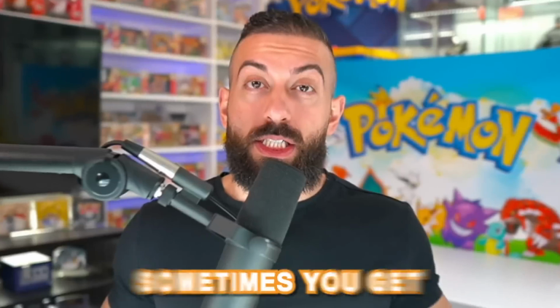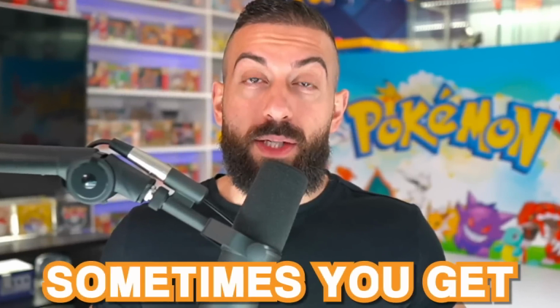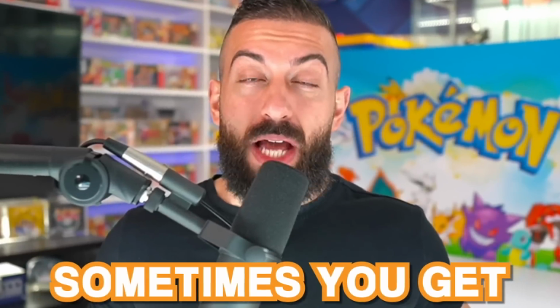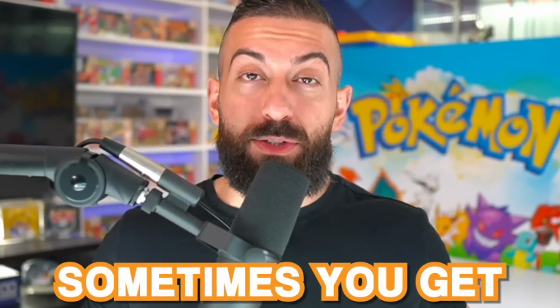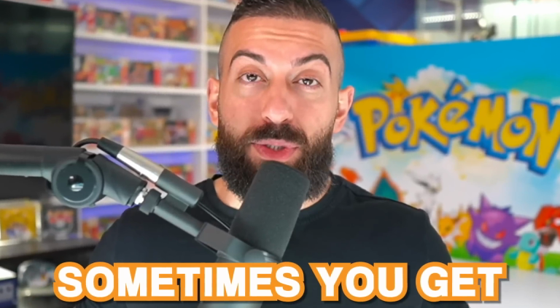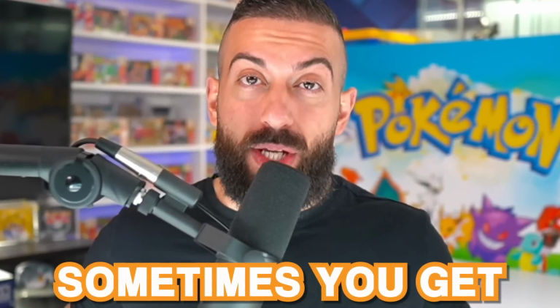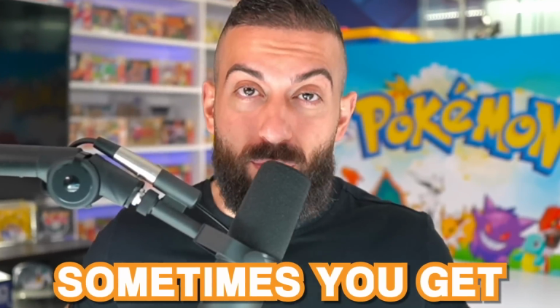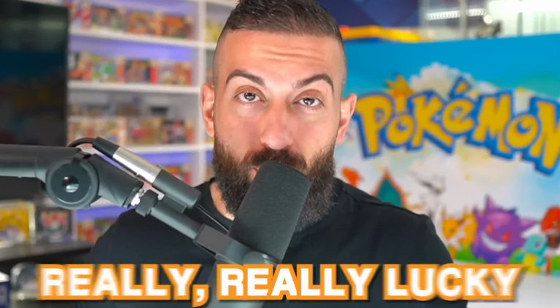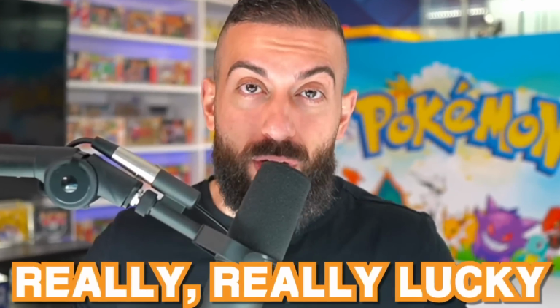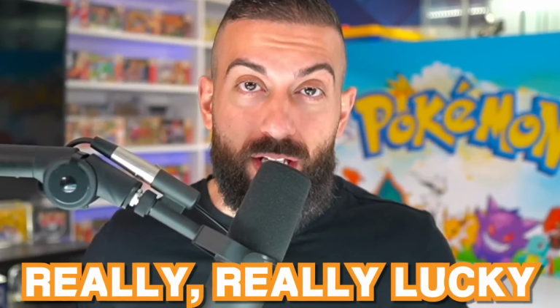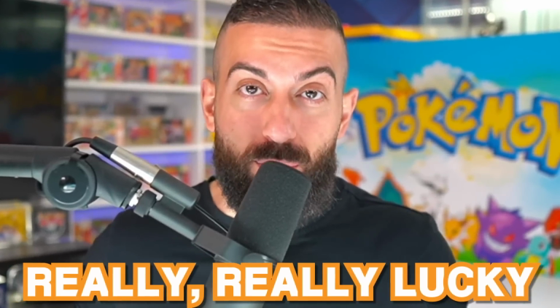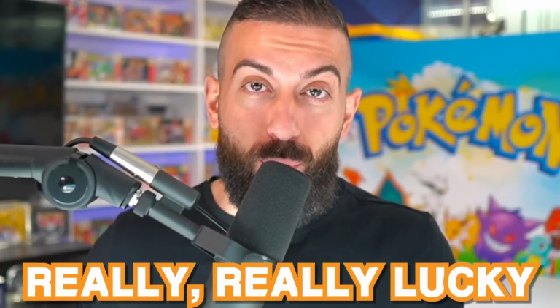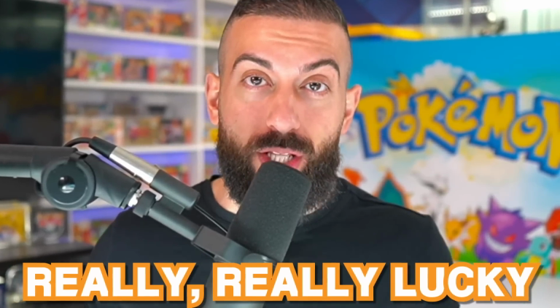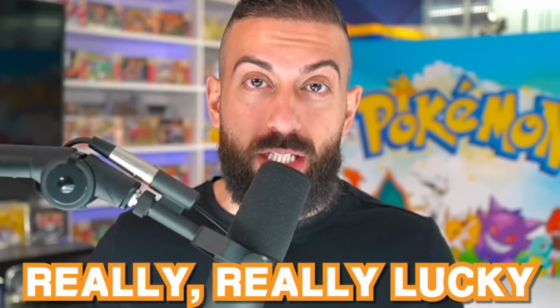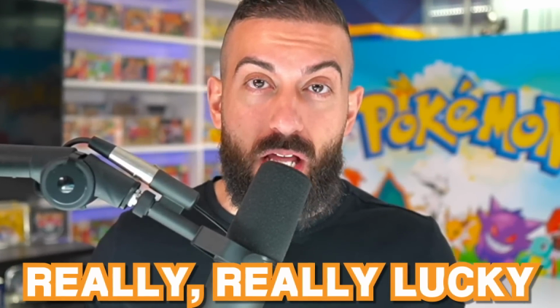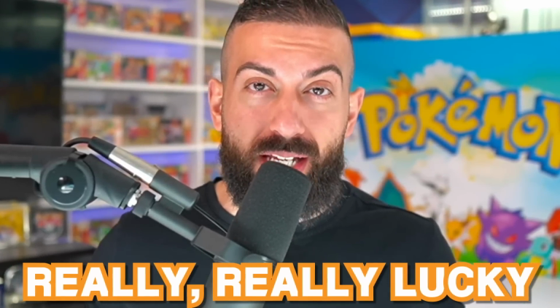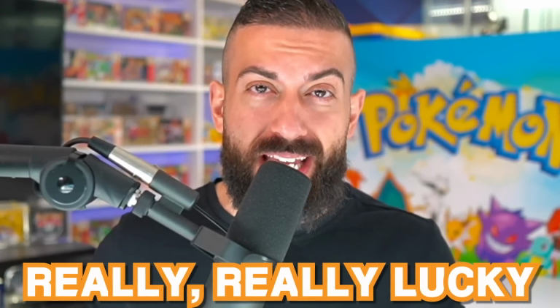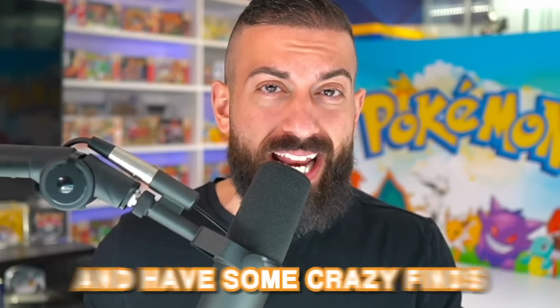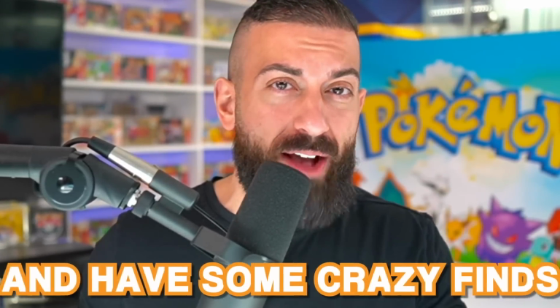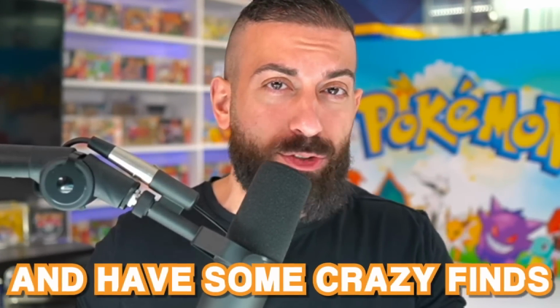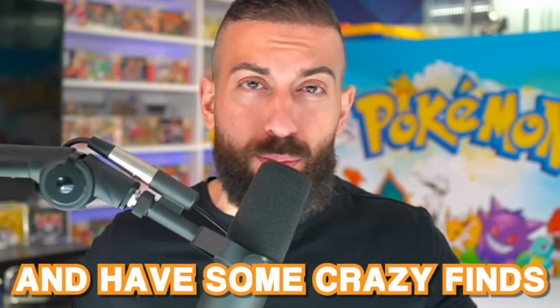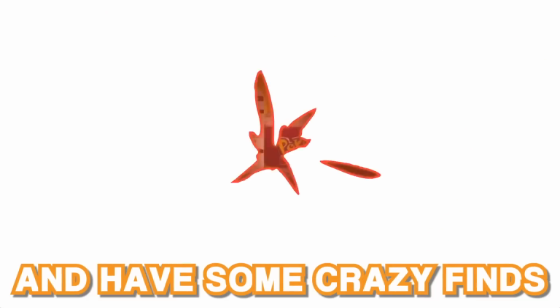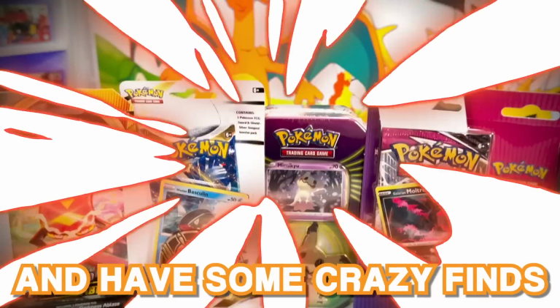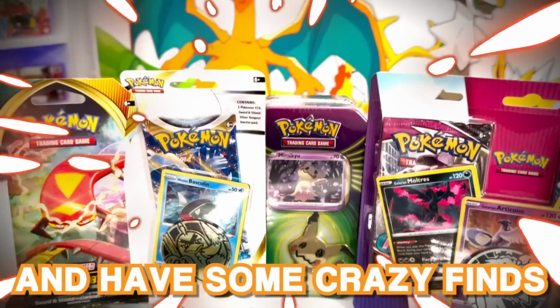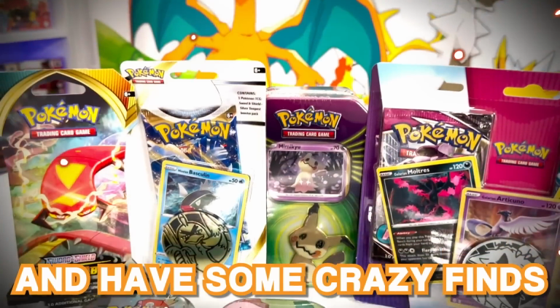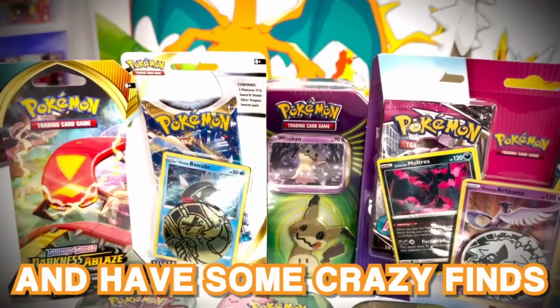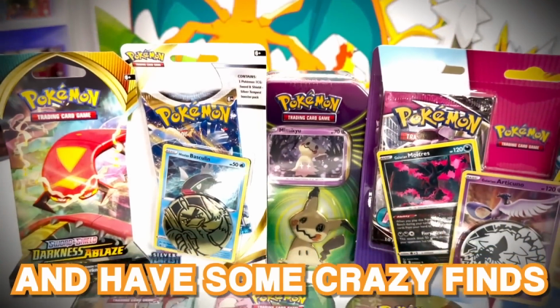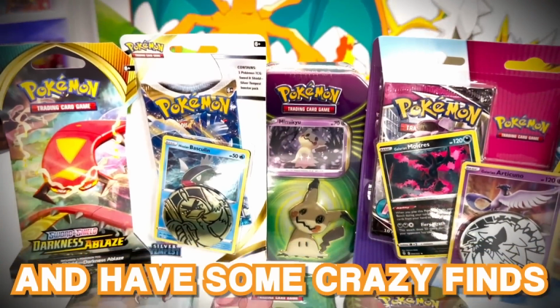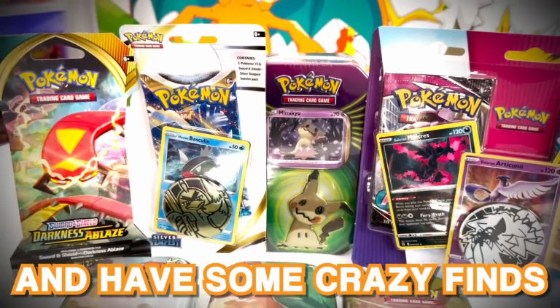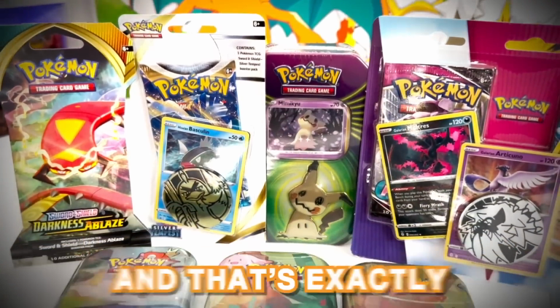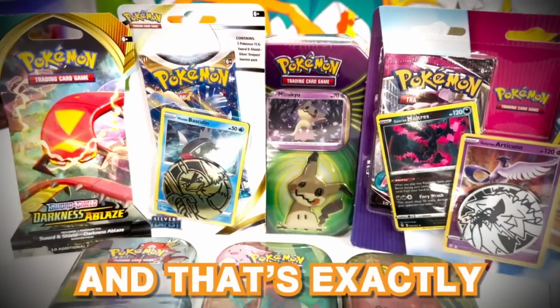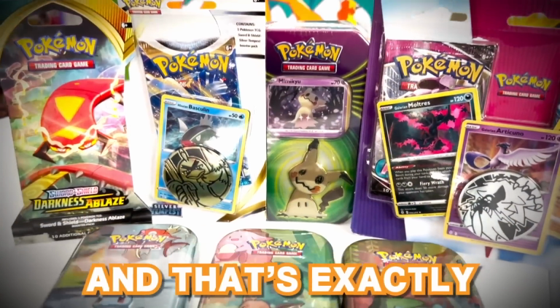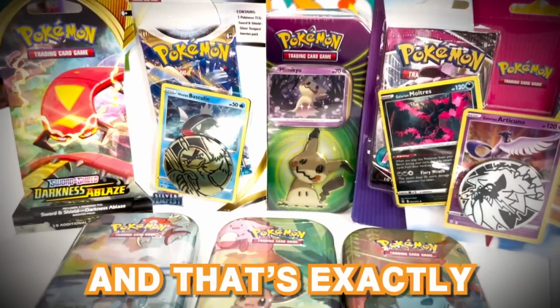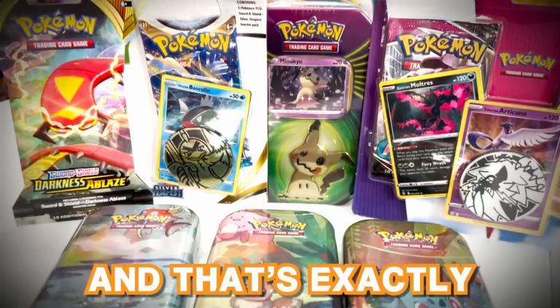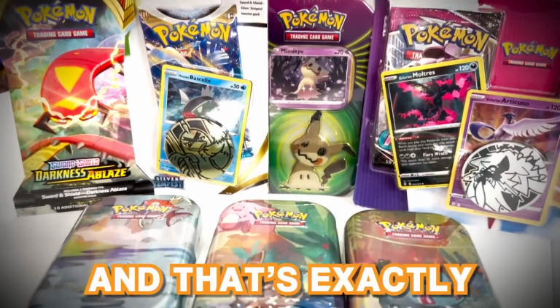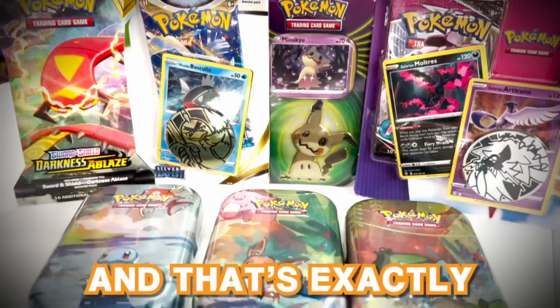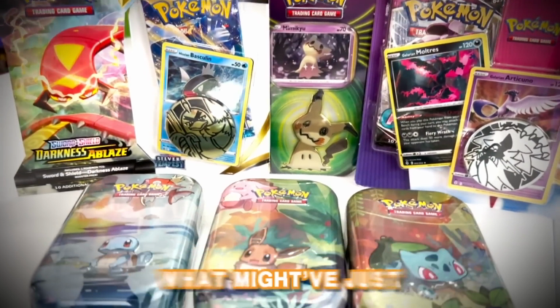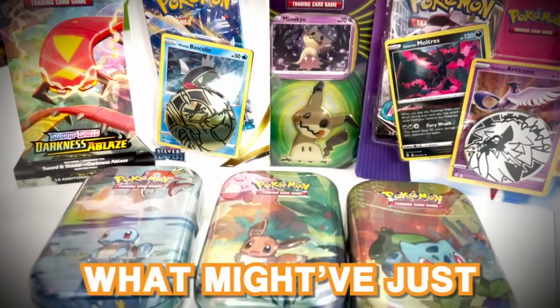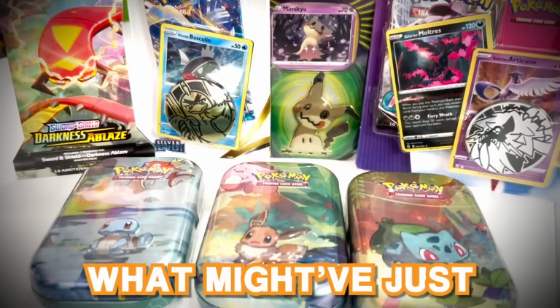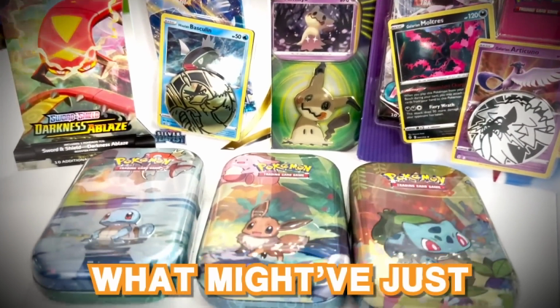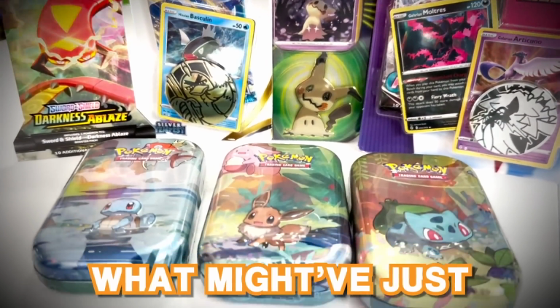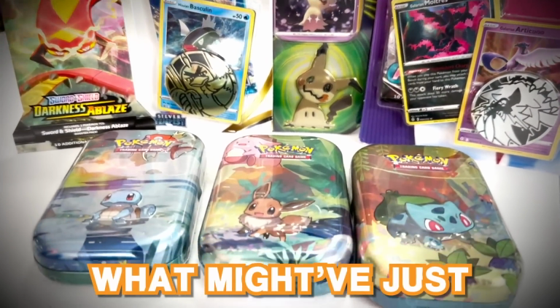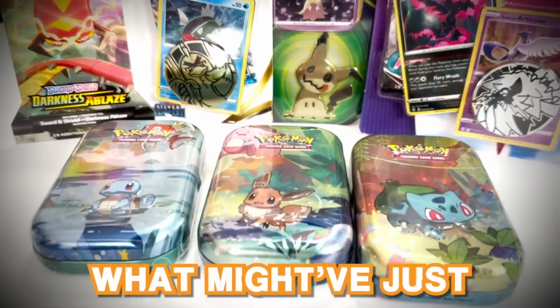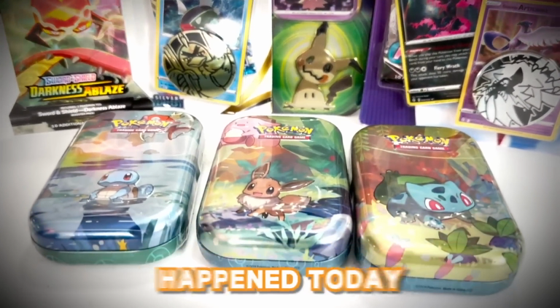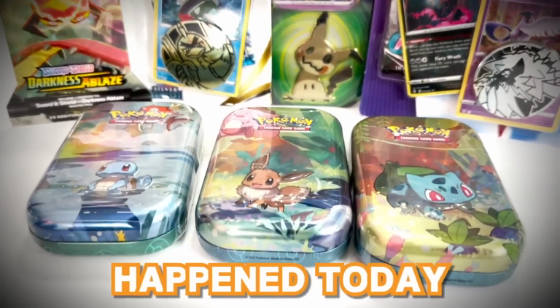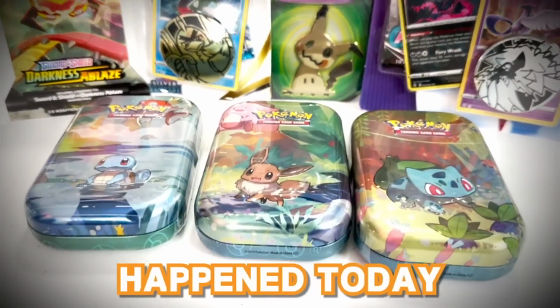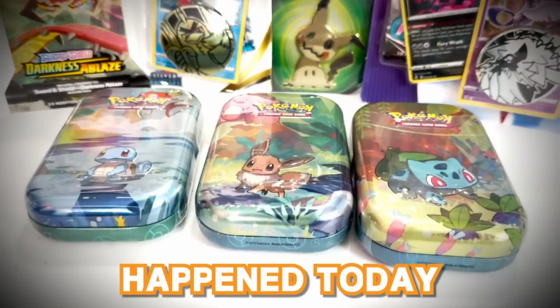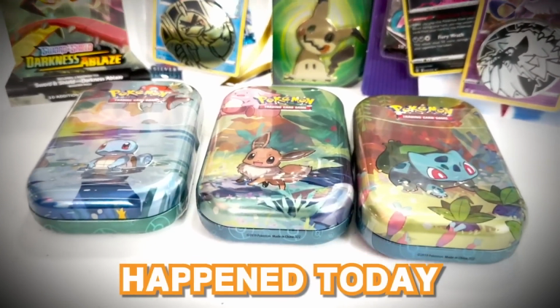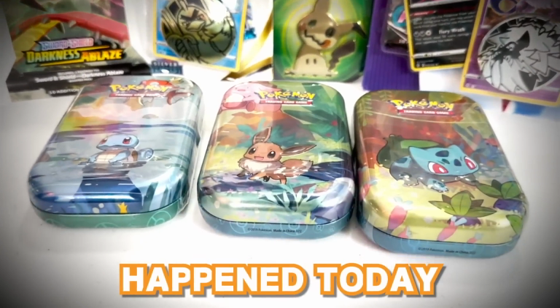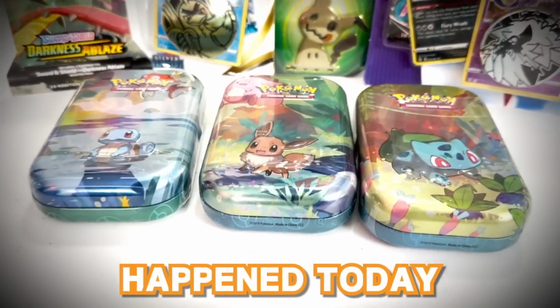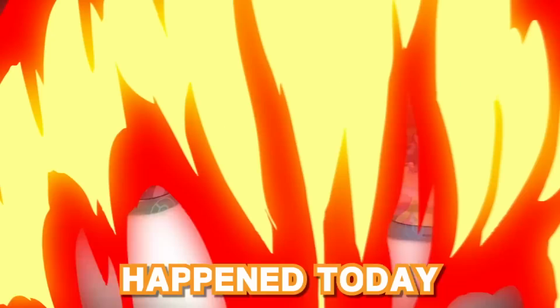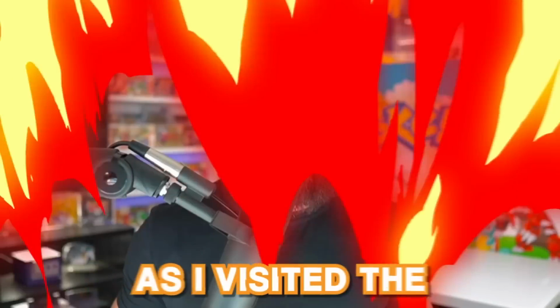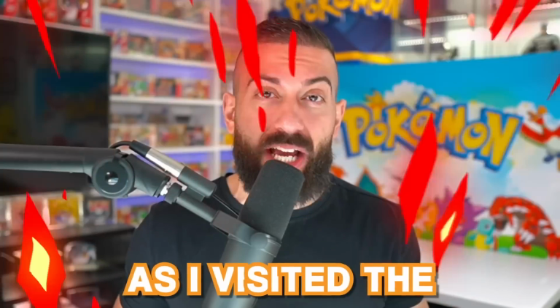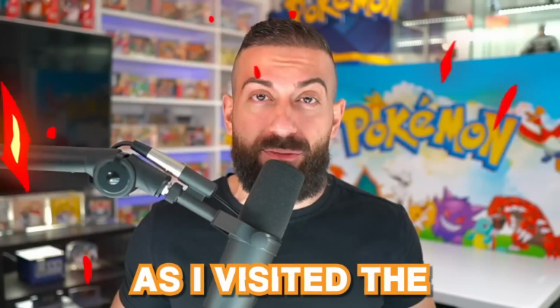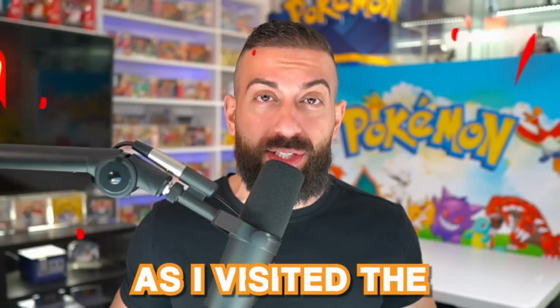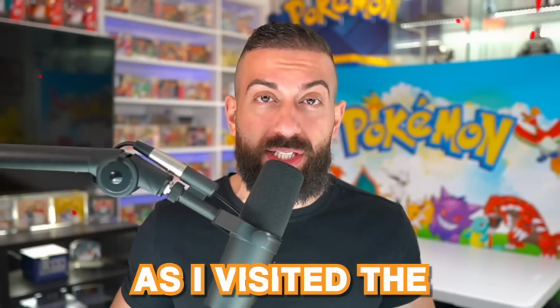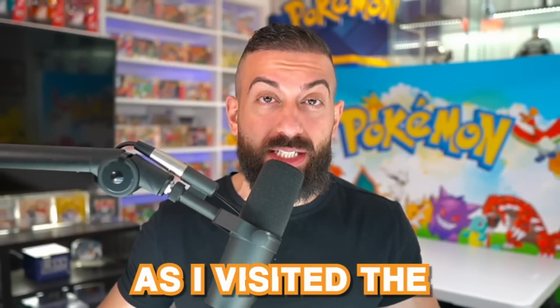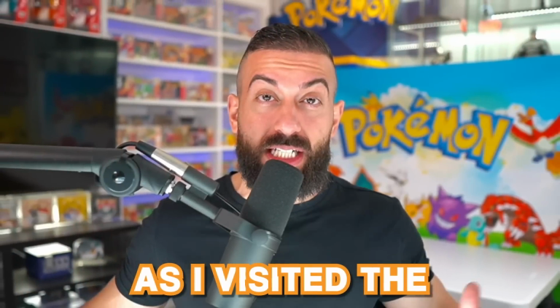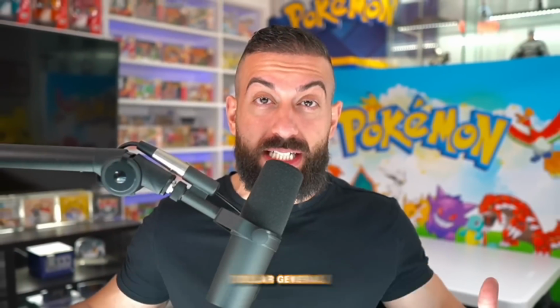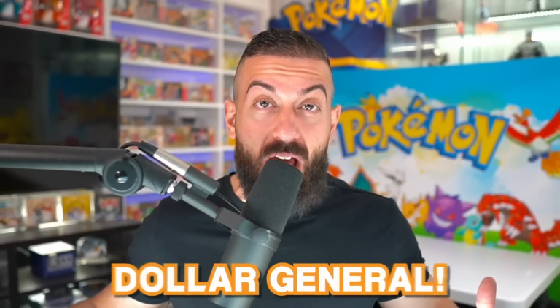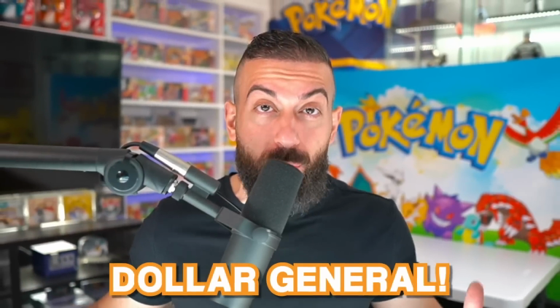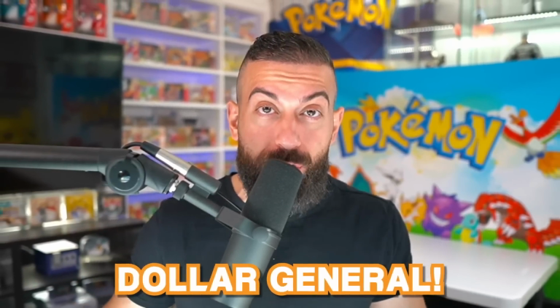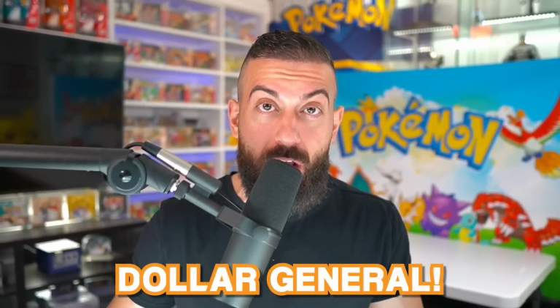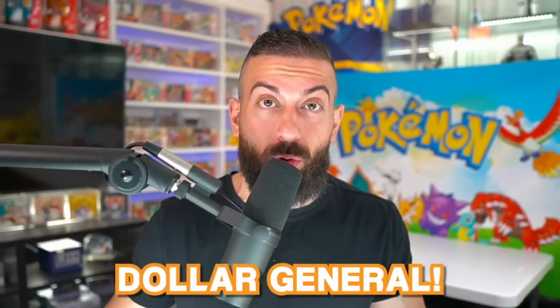Sometimes you get really, really lucky and have some crazy finds, and that's exactly what might have just happened today as I visited the Dollar General.